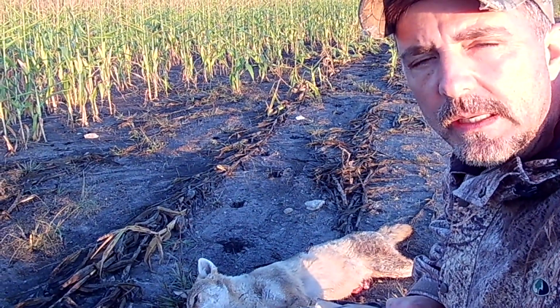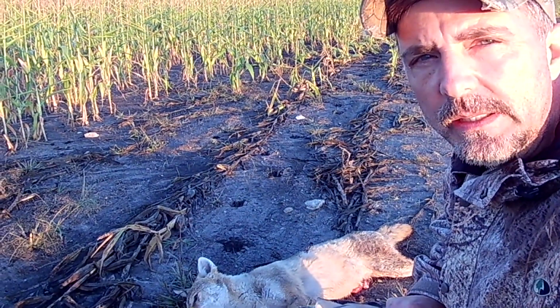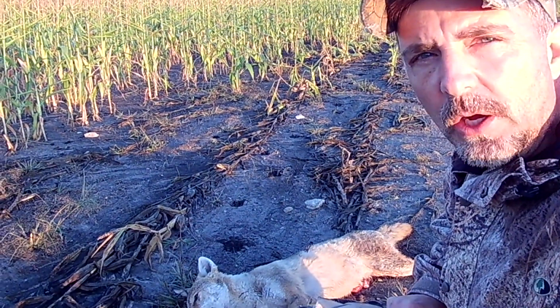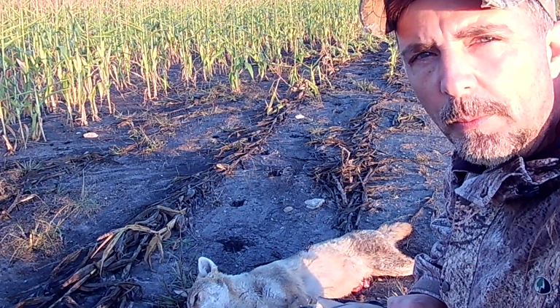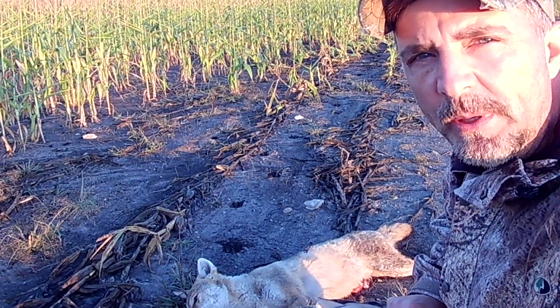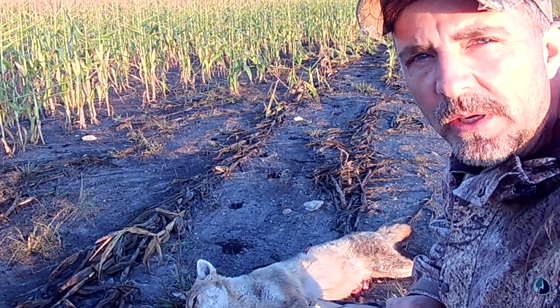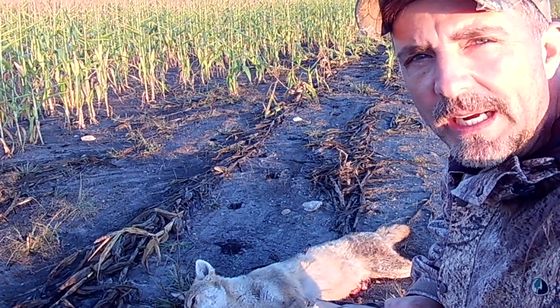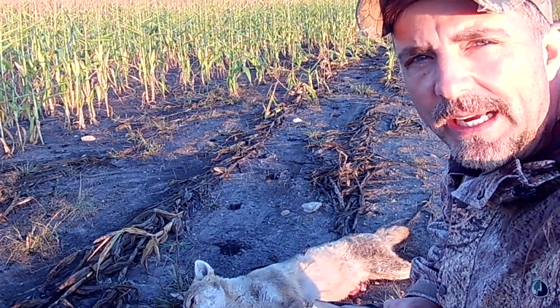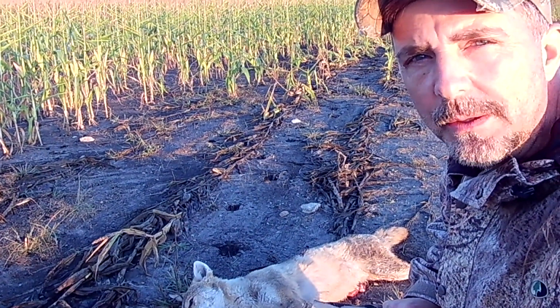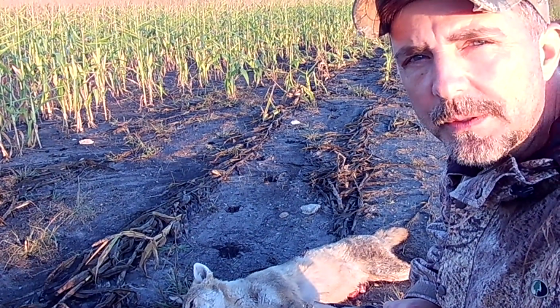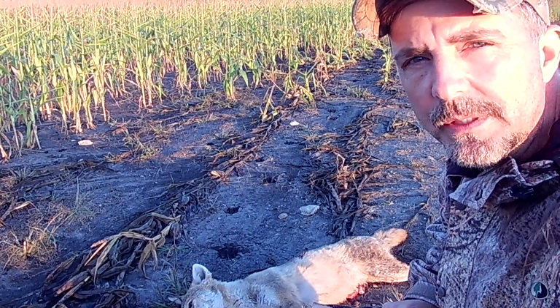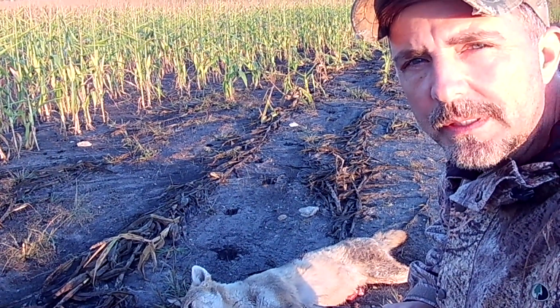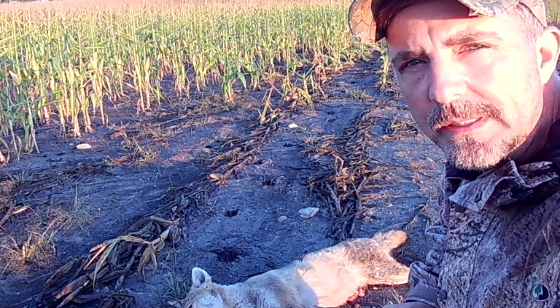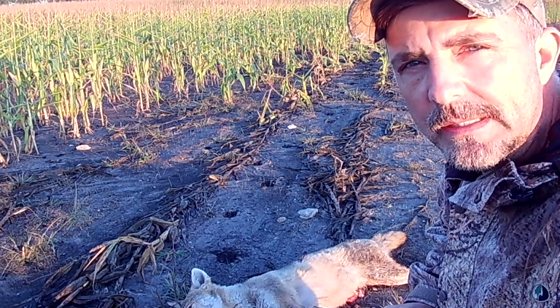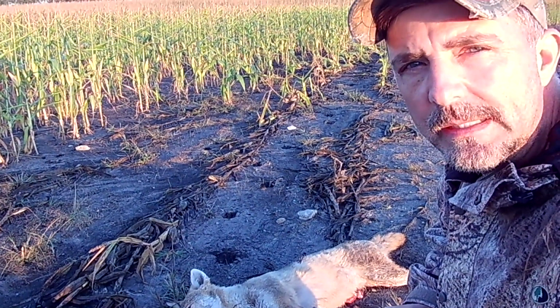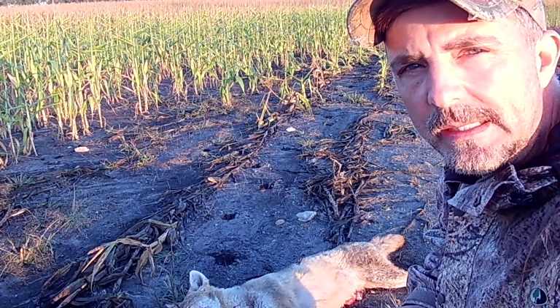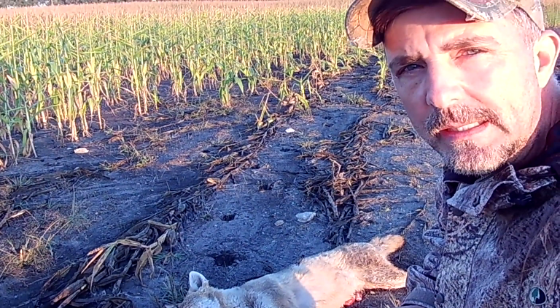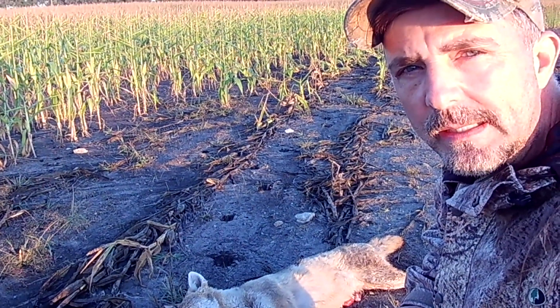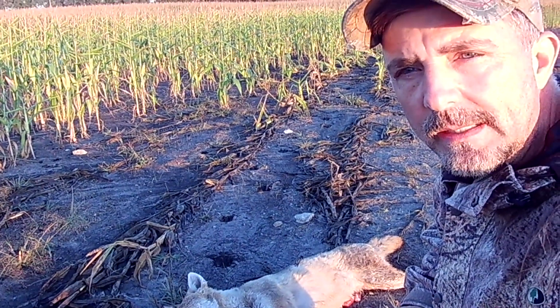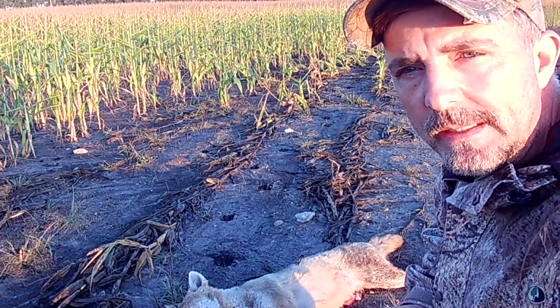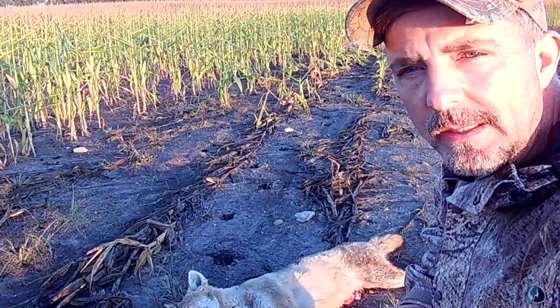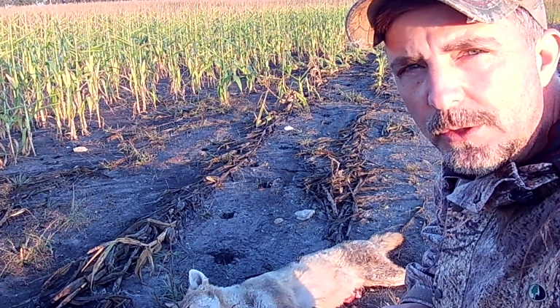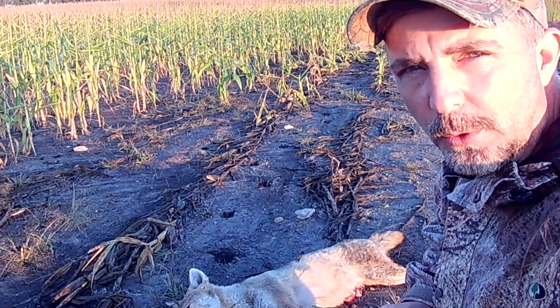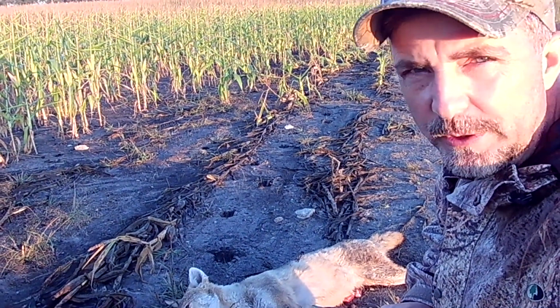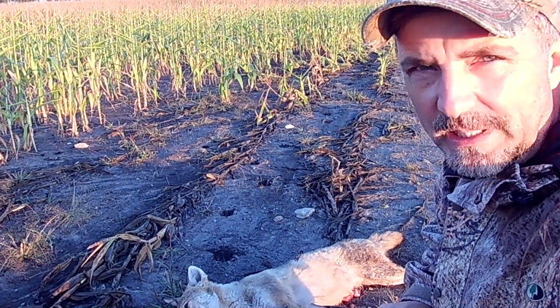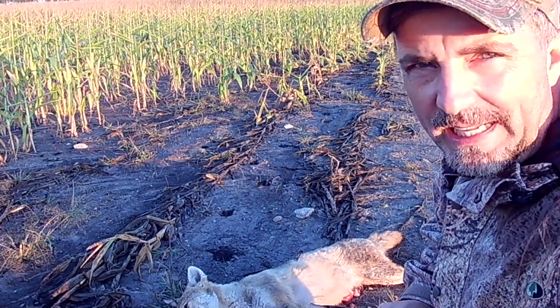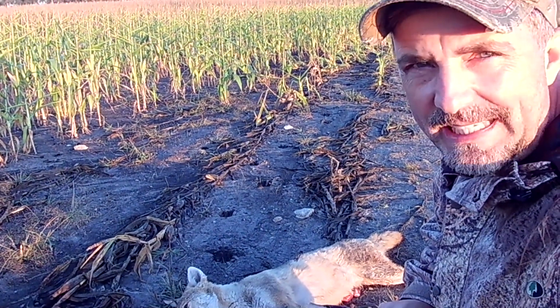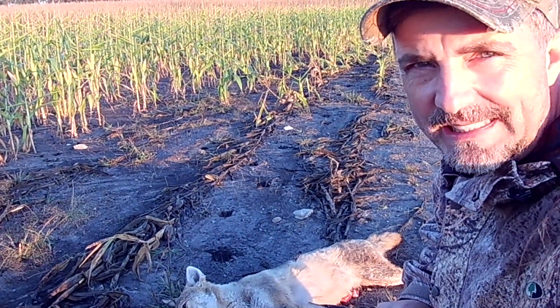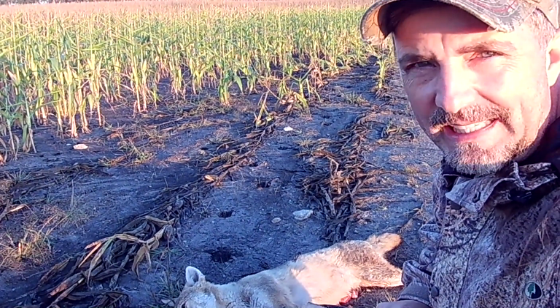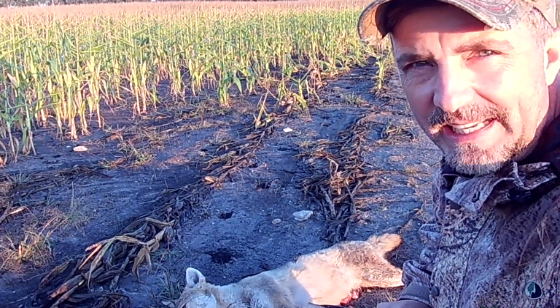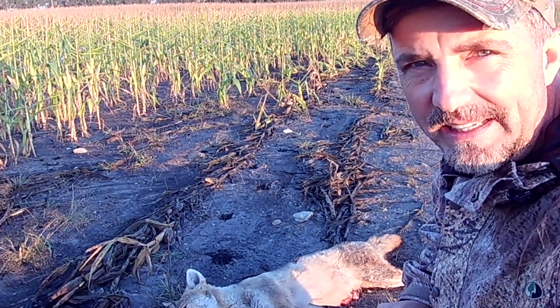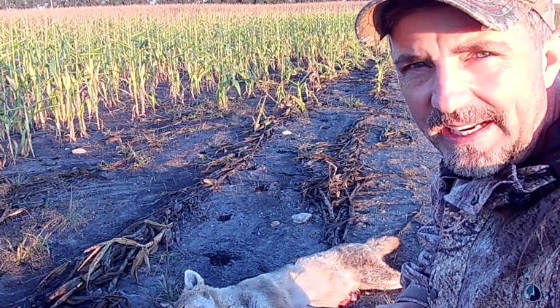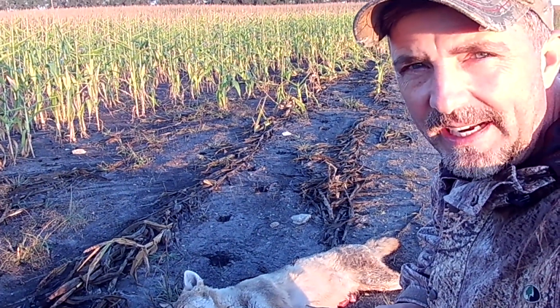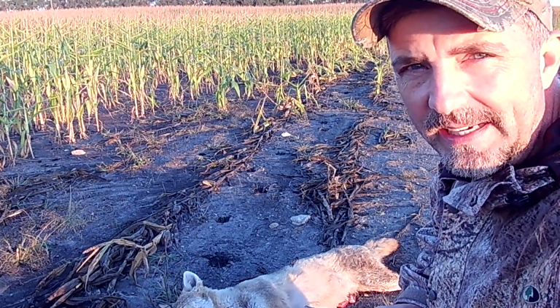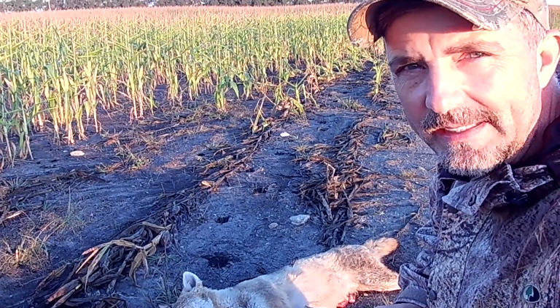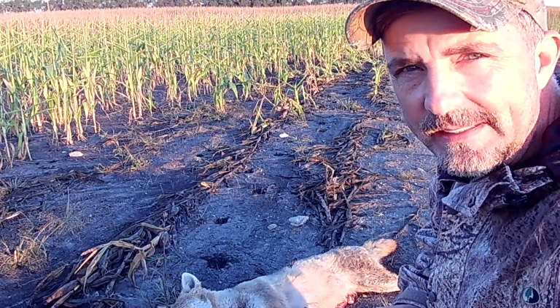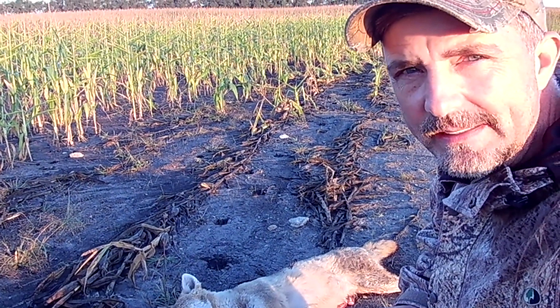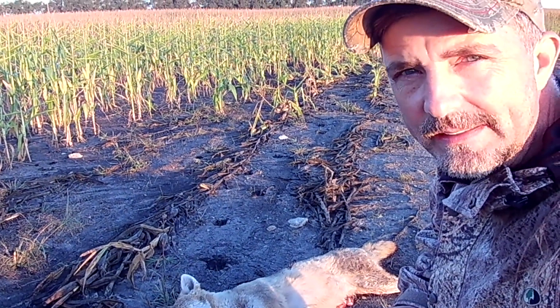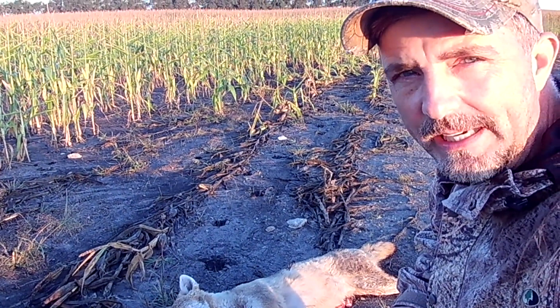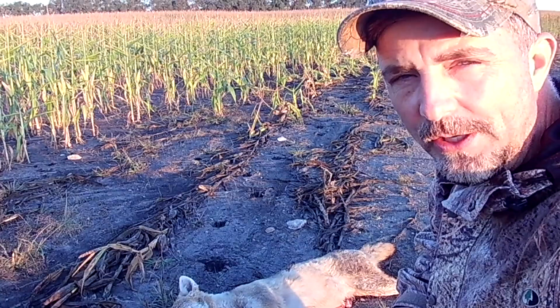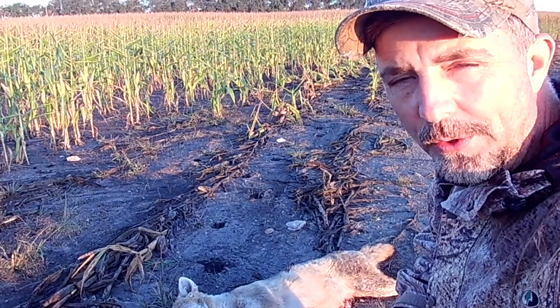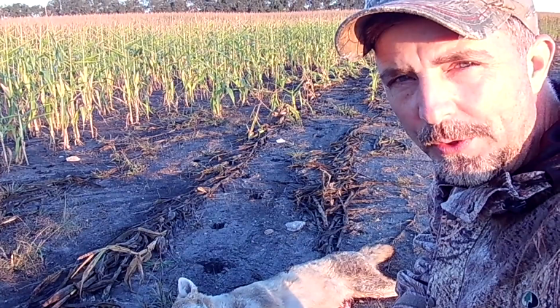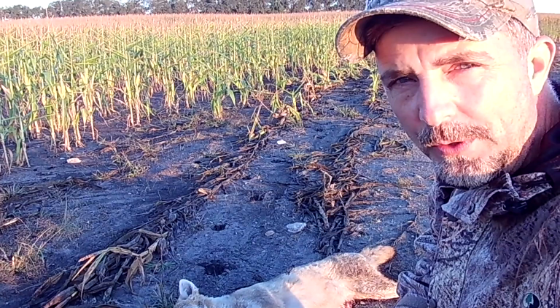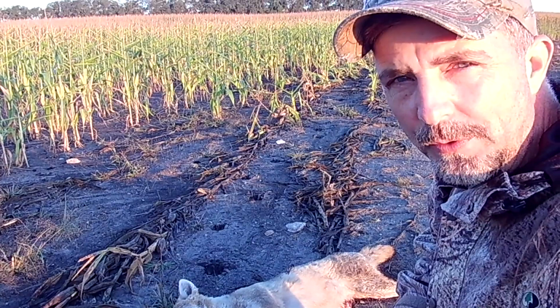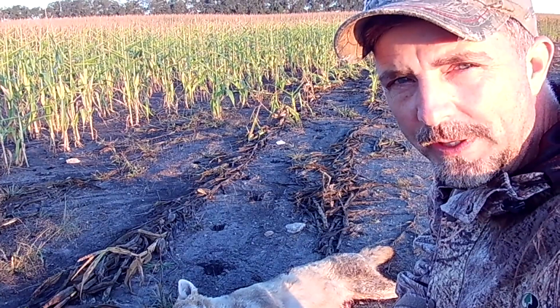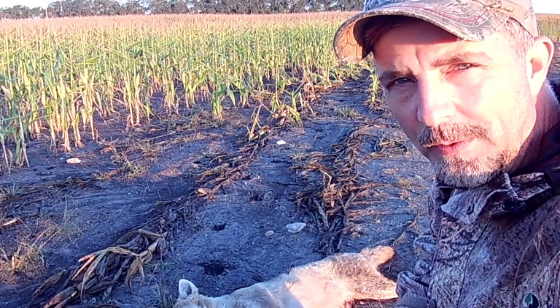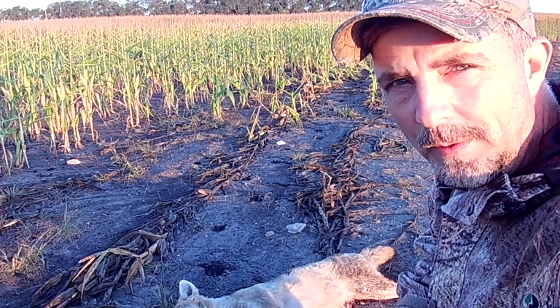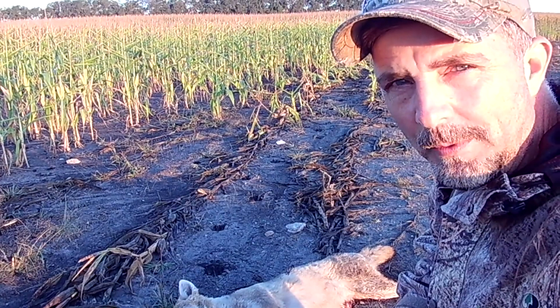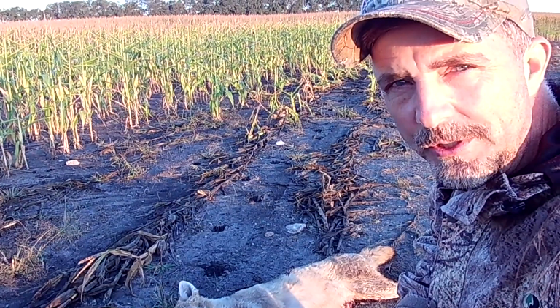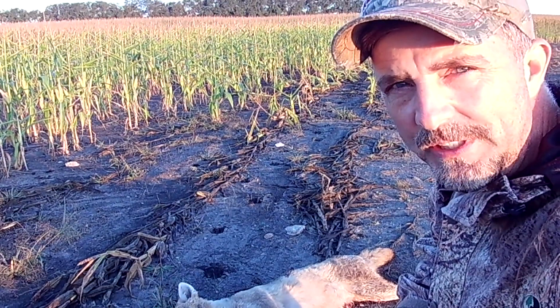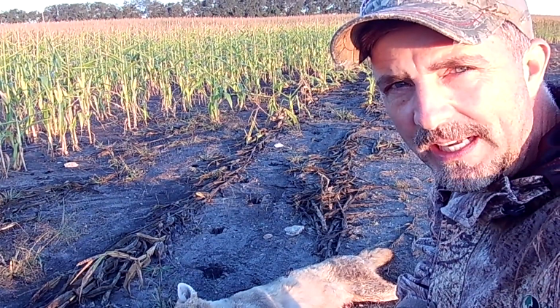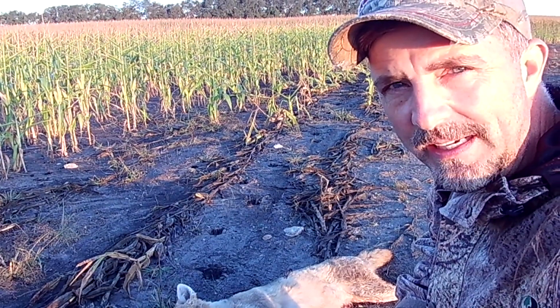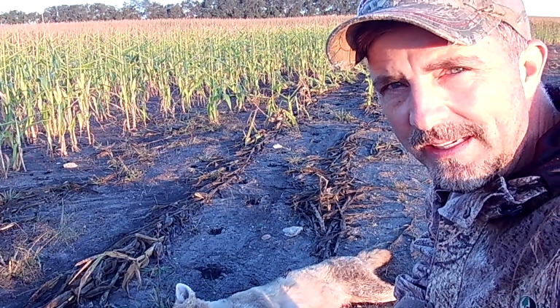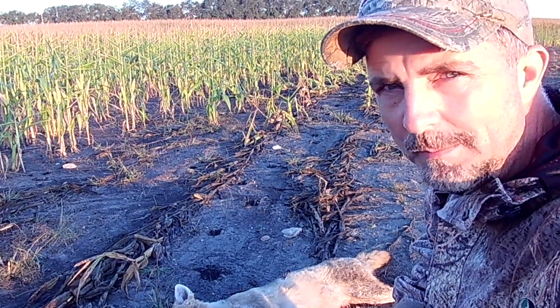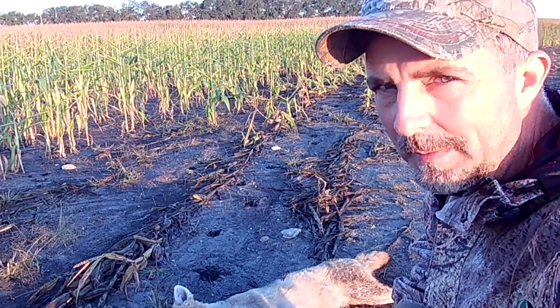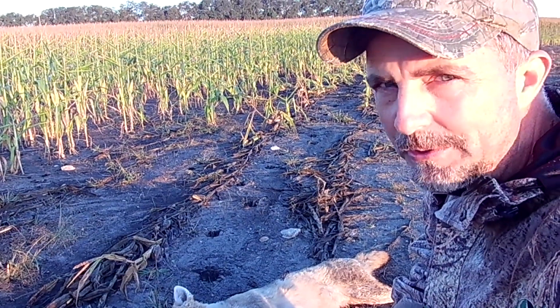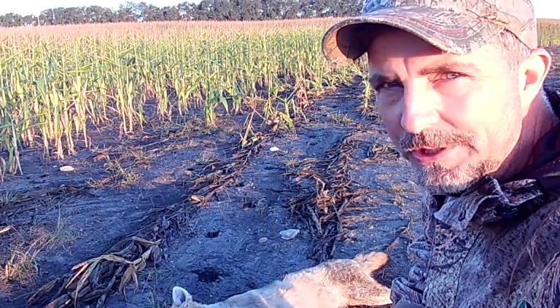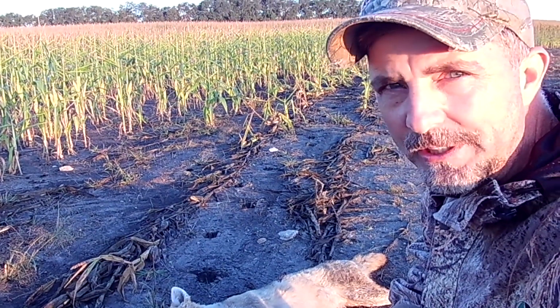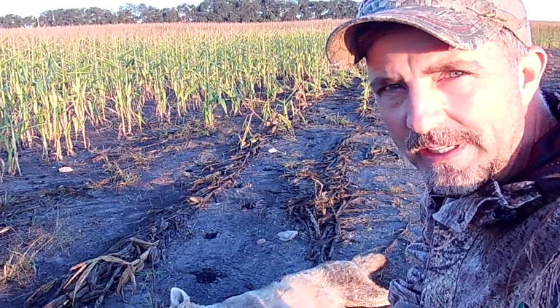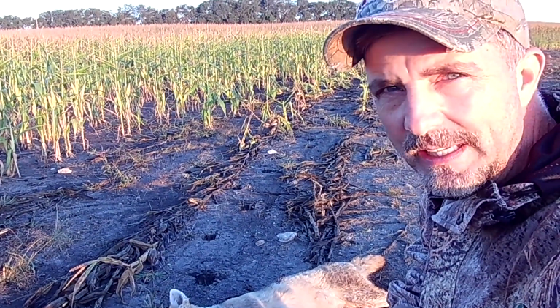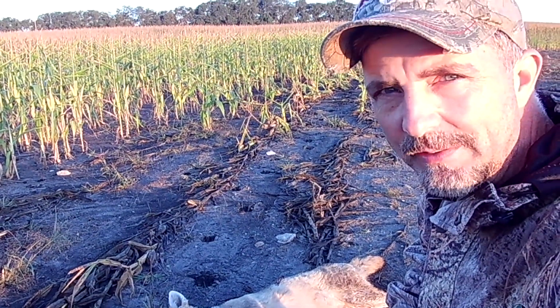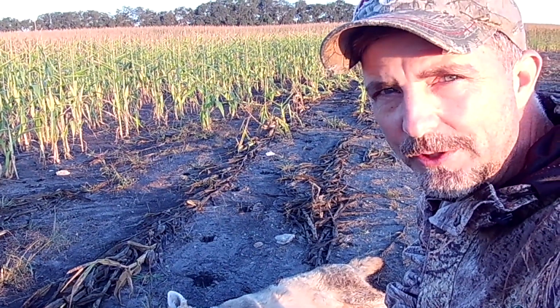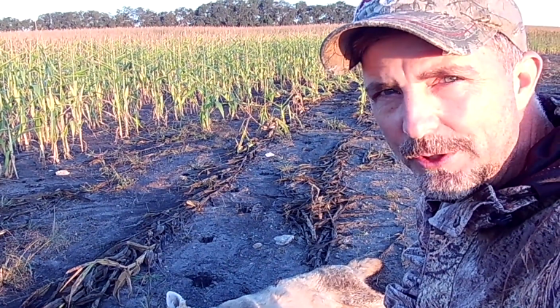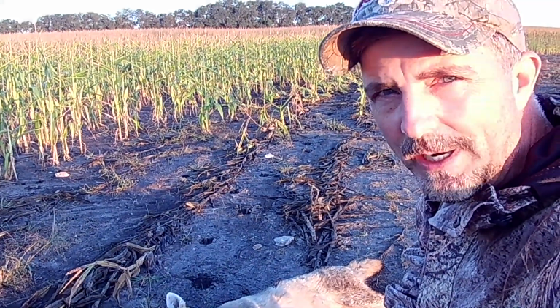Adult male coyote towards the last light of the day. I don't know if we'll get one more stand in, but I'm sure going to give it a try.